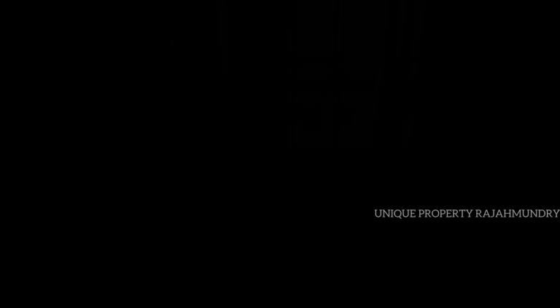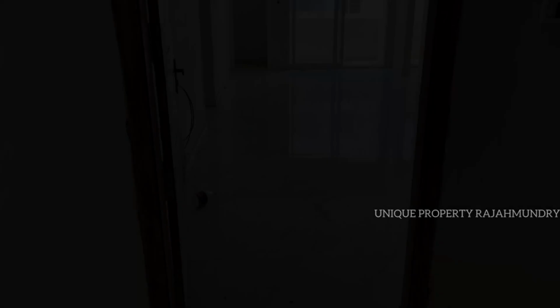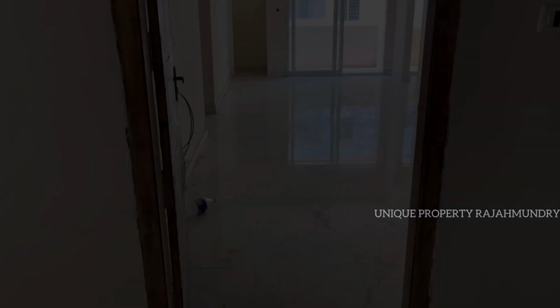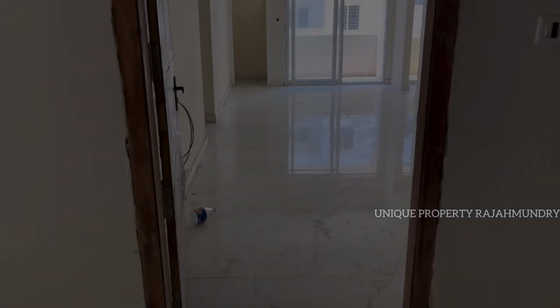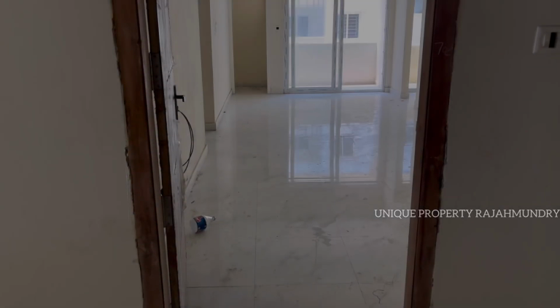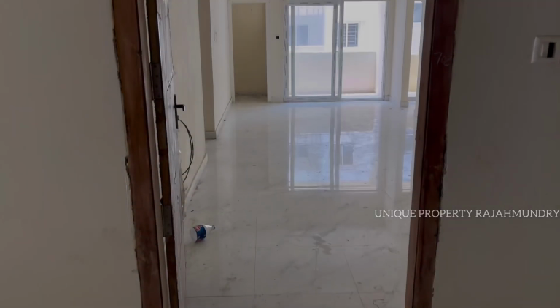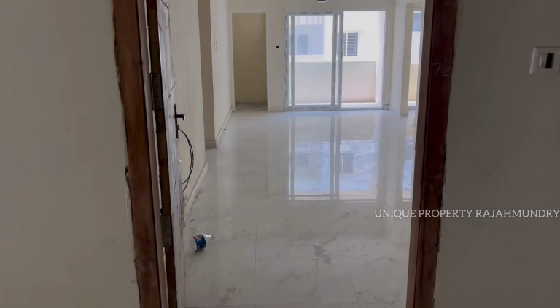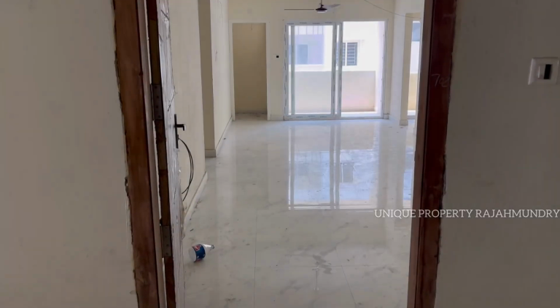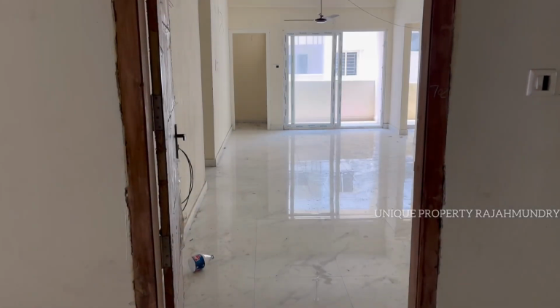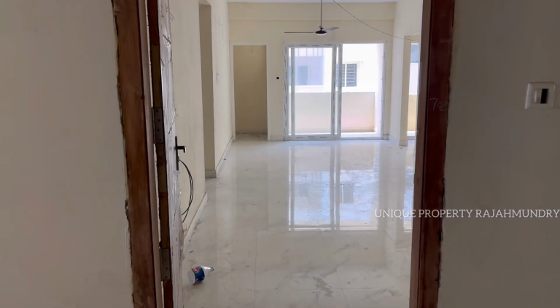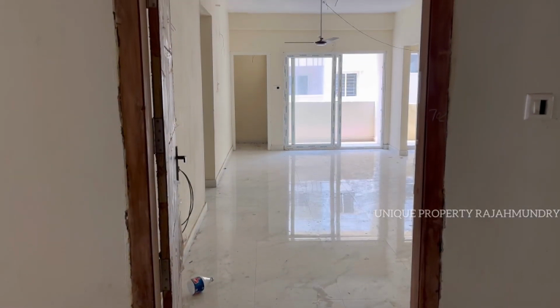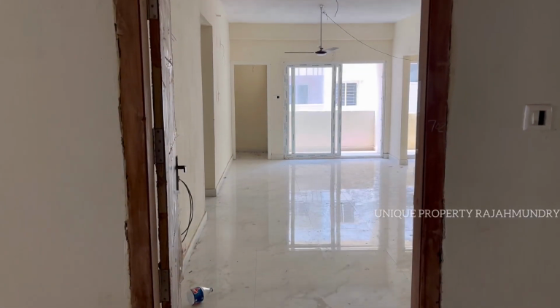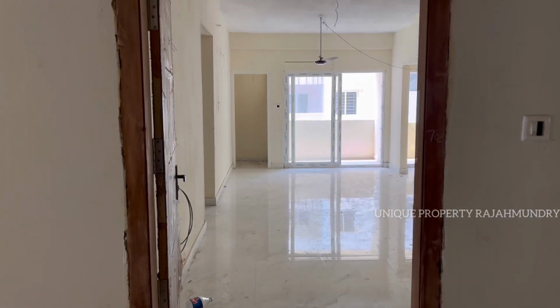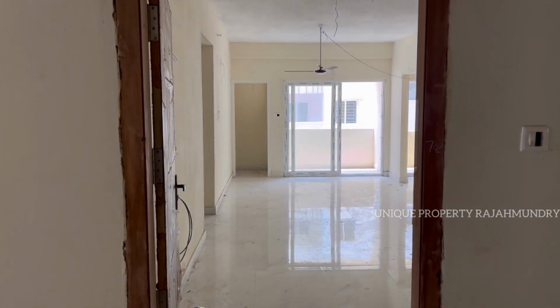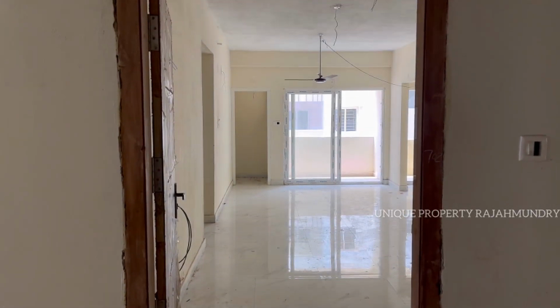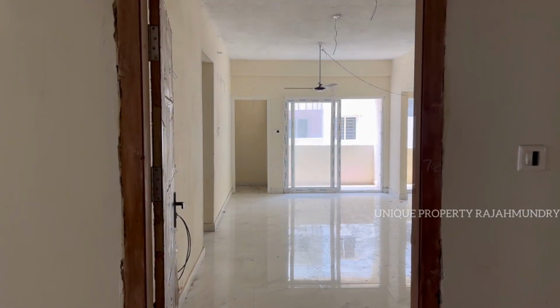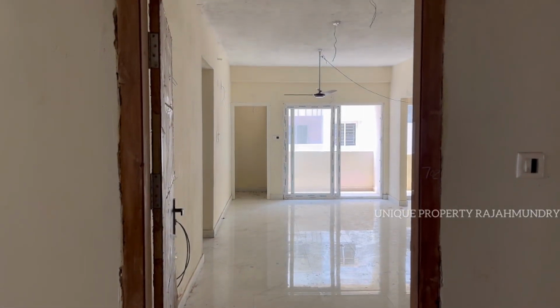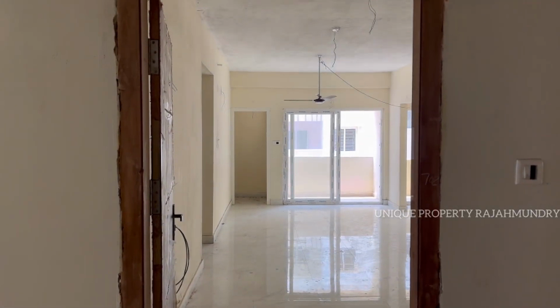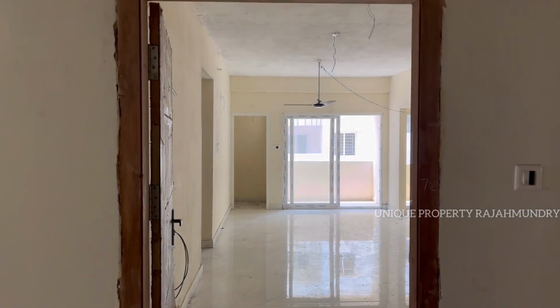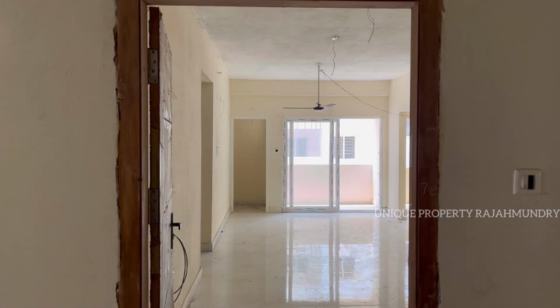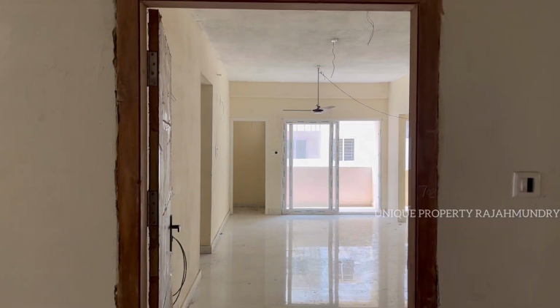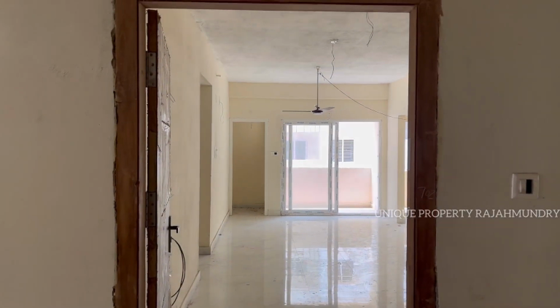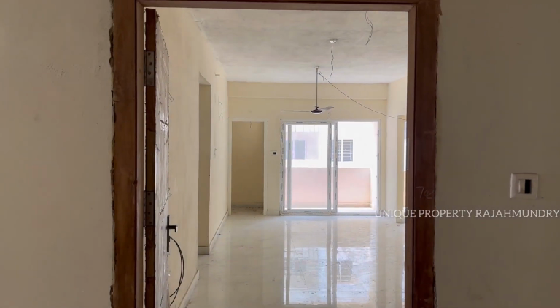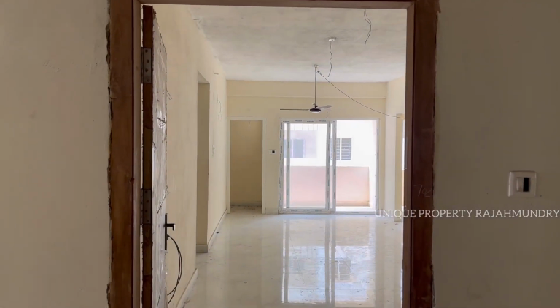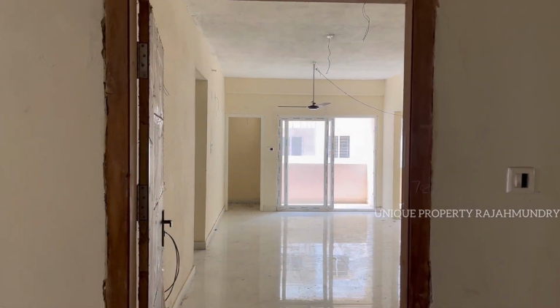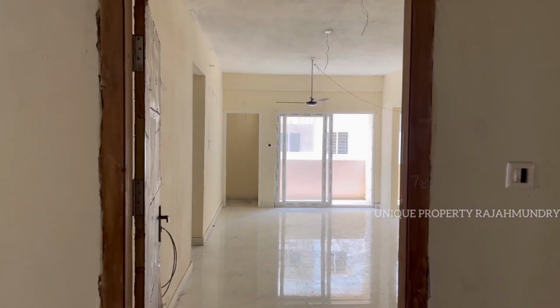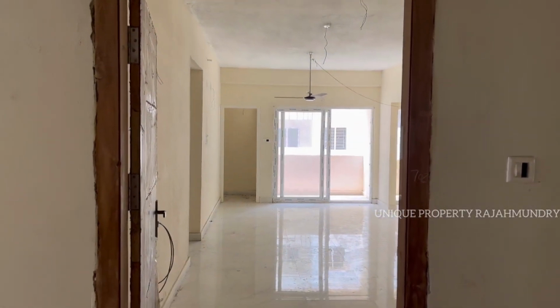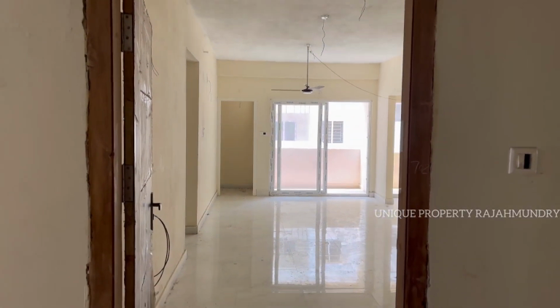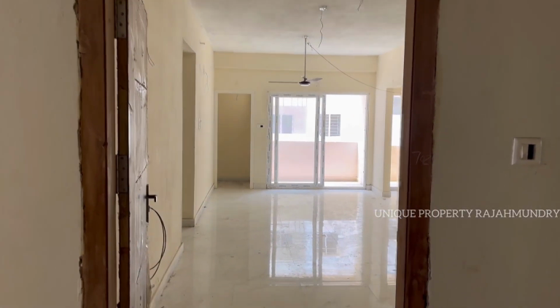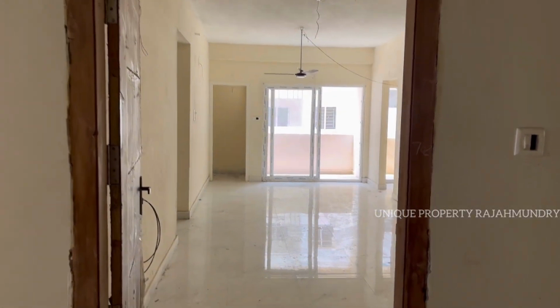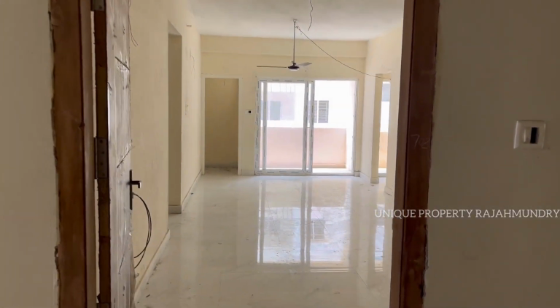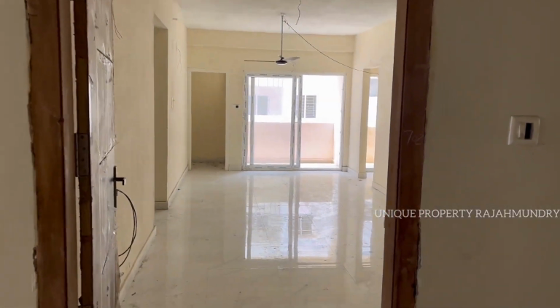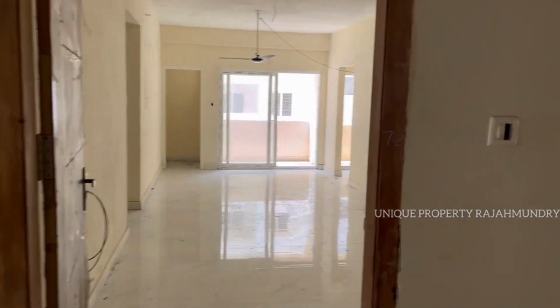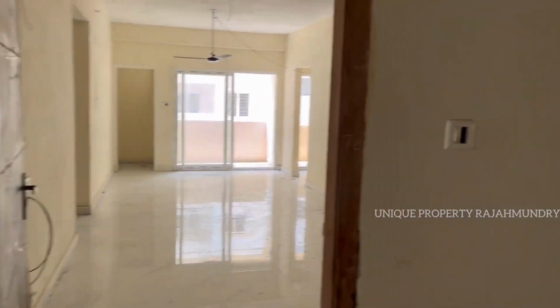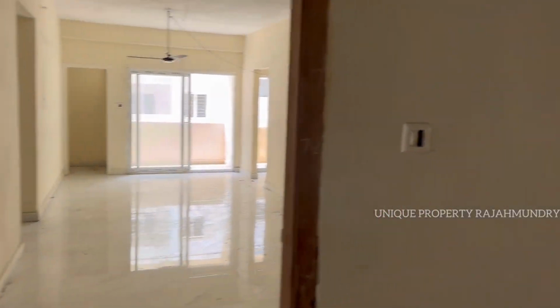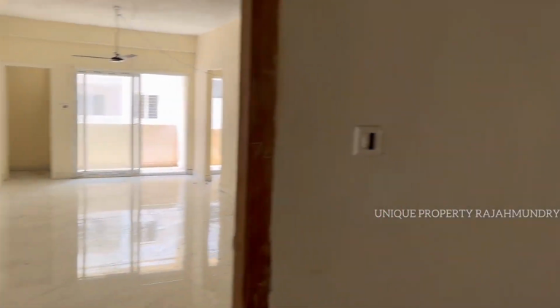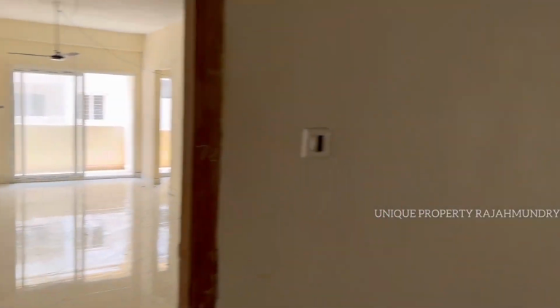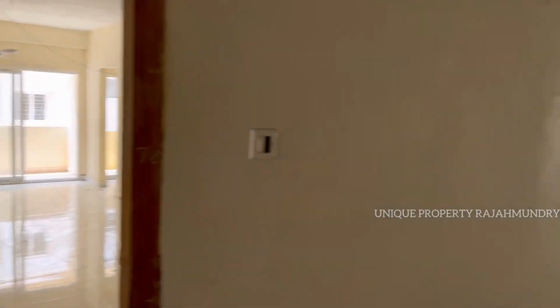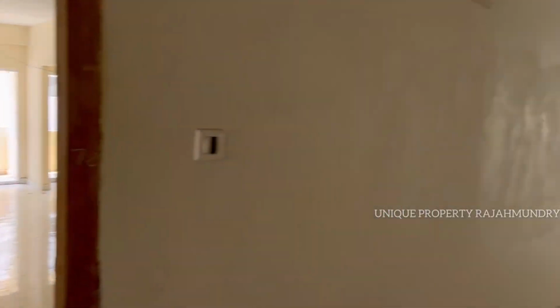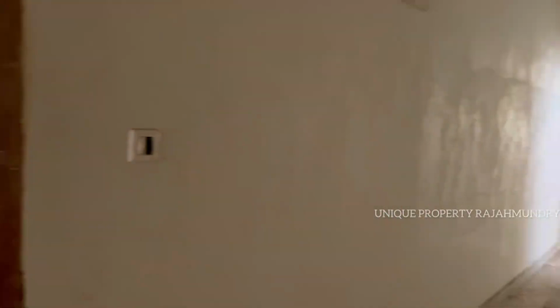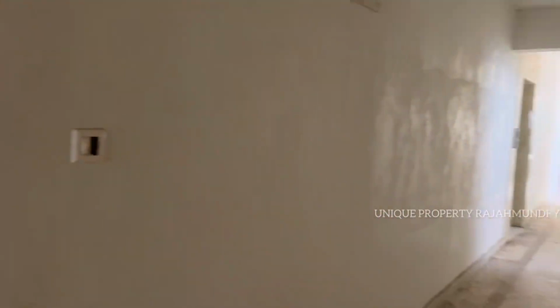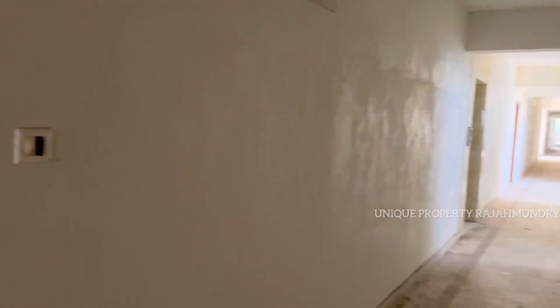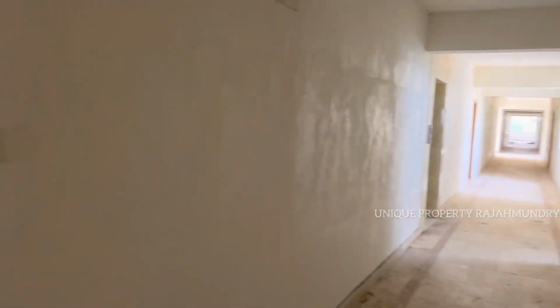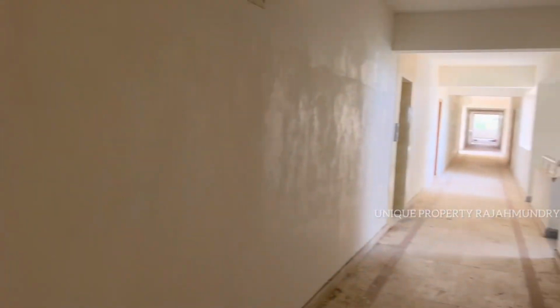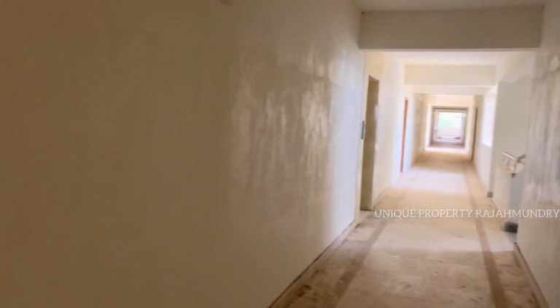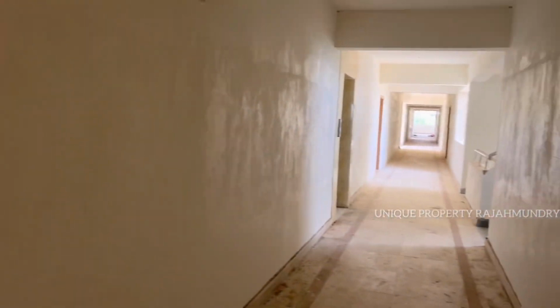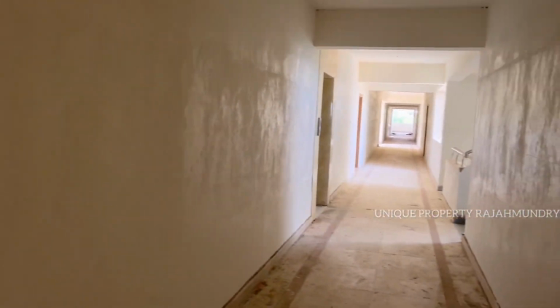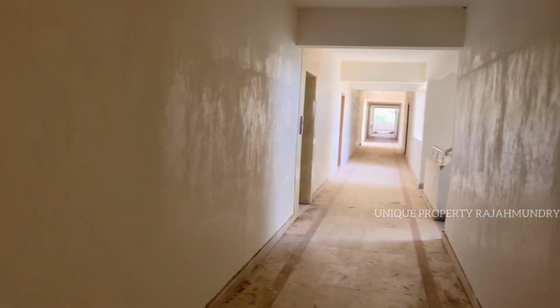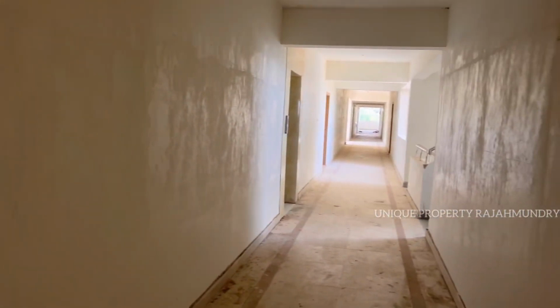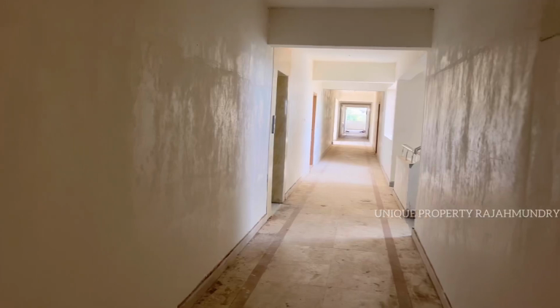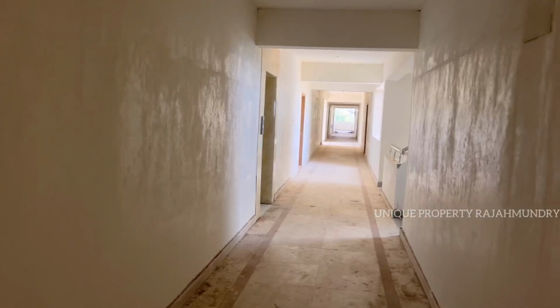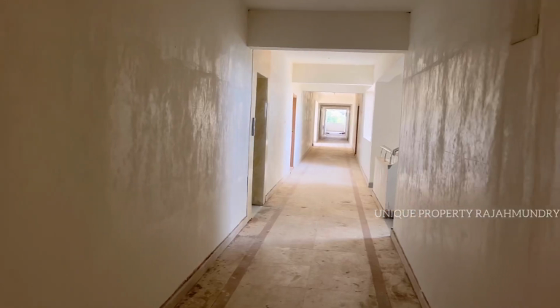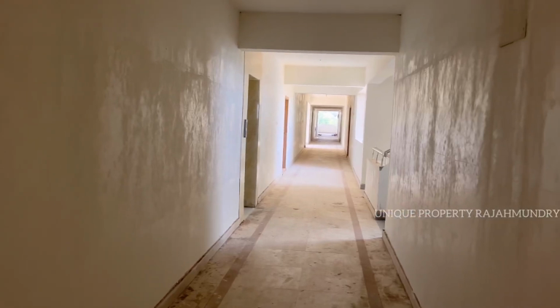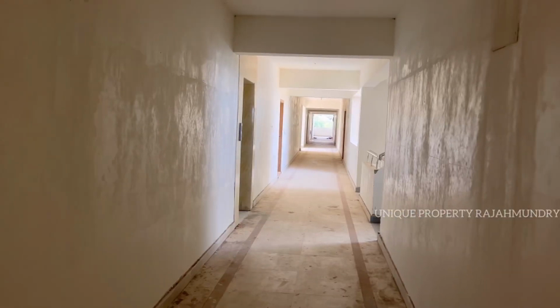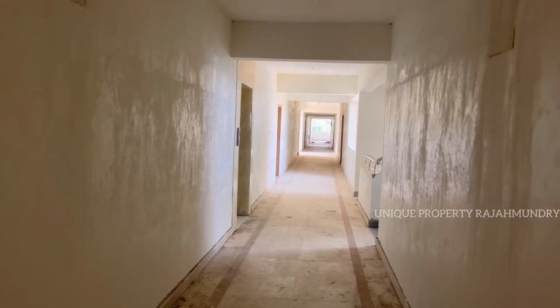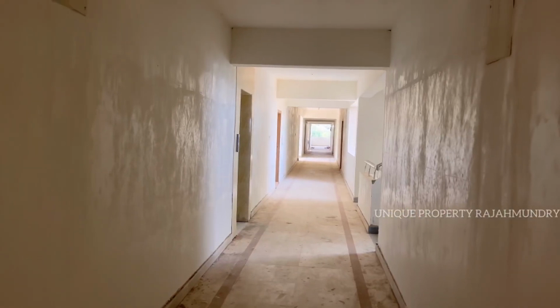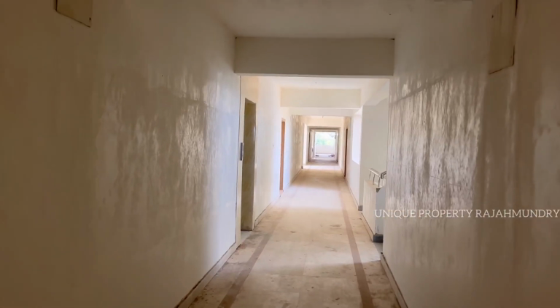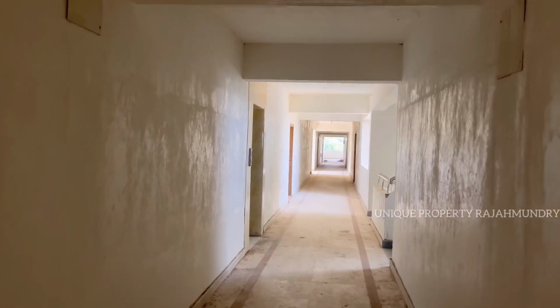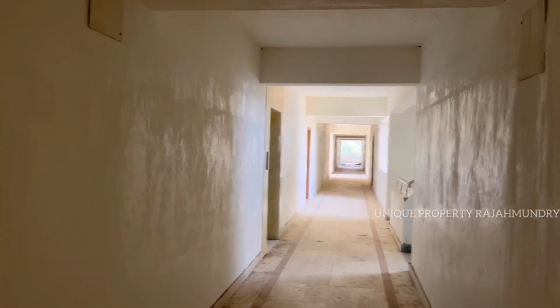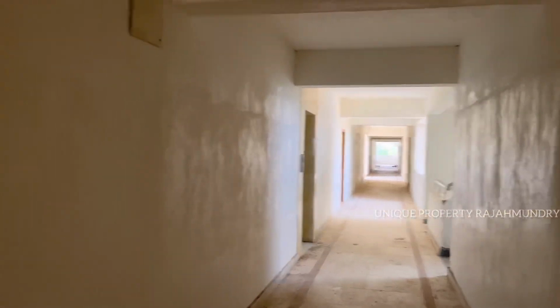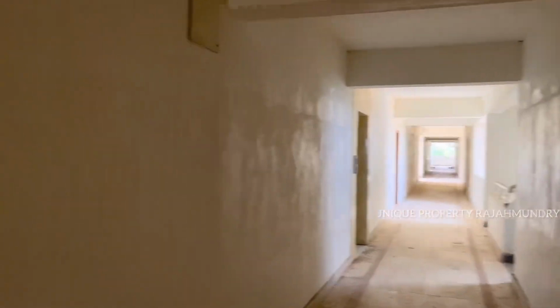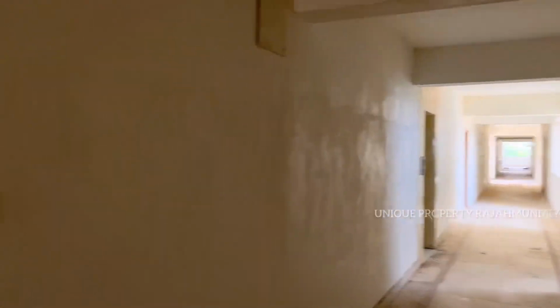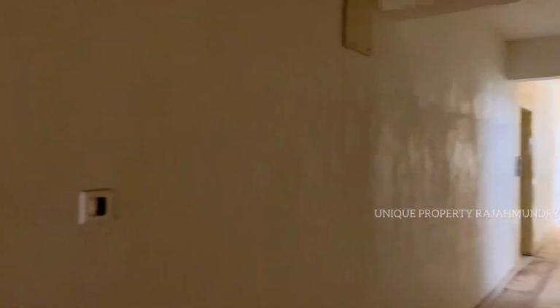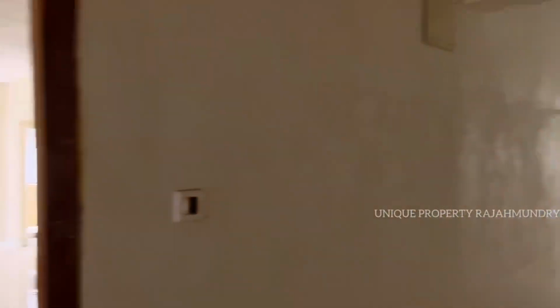Hello investors! Hello everyone! Today, we have a demo flat for 1400 SFT in our KBS Streets.